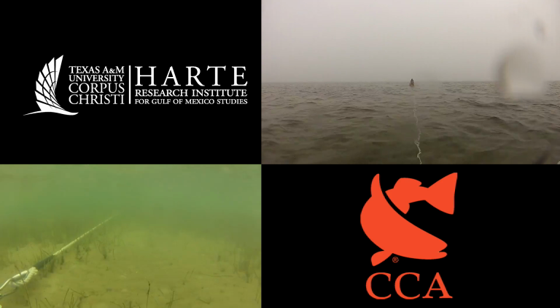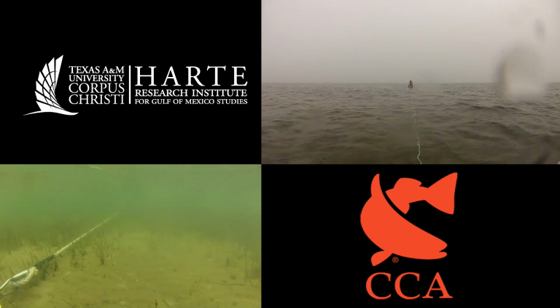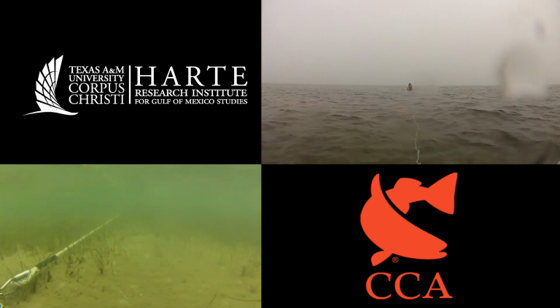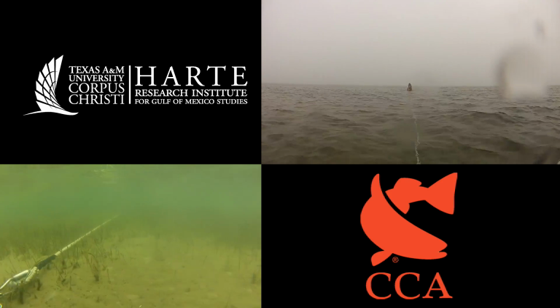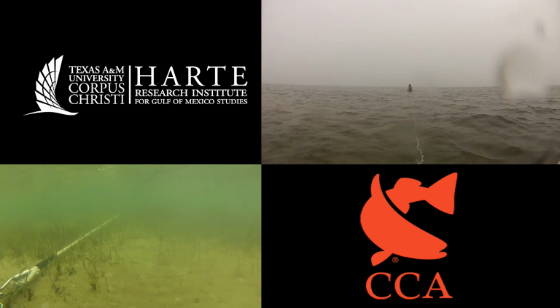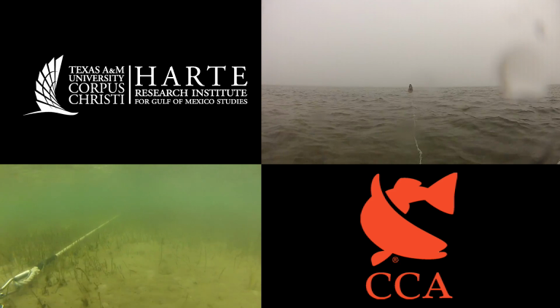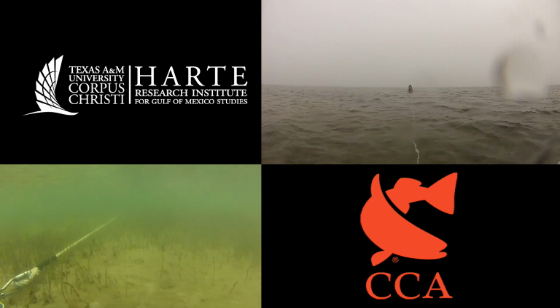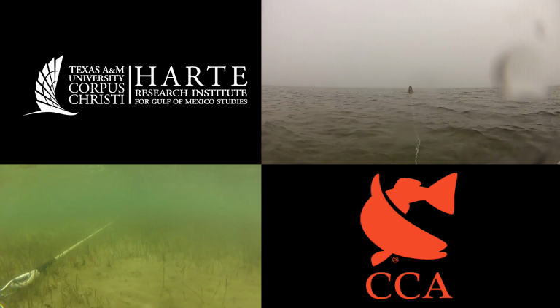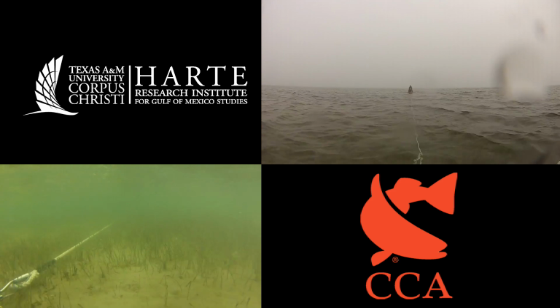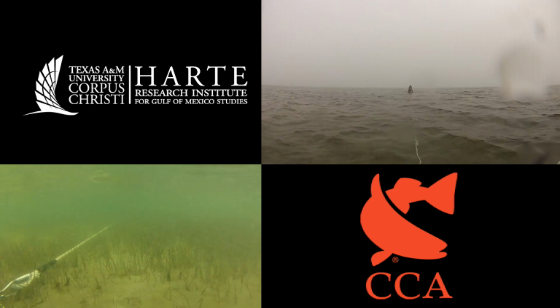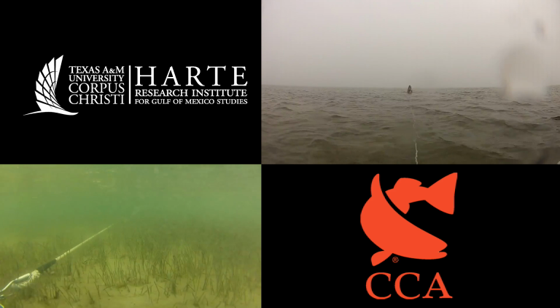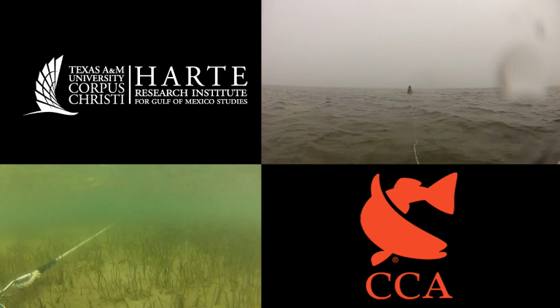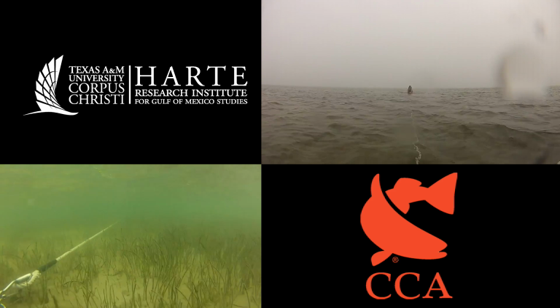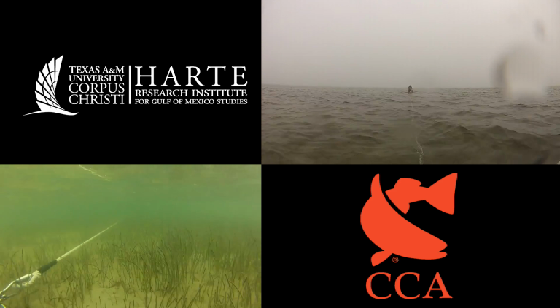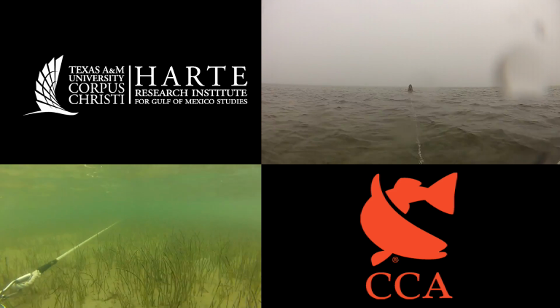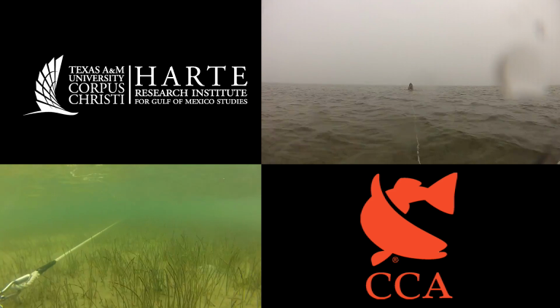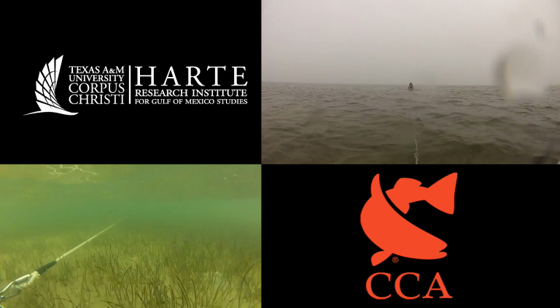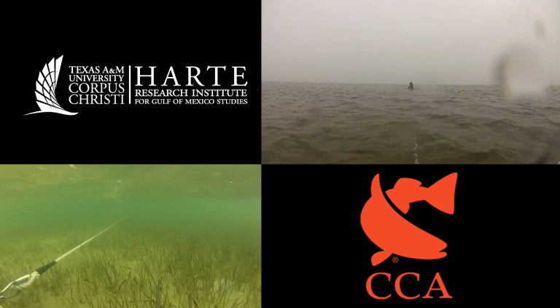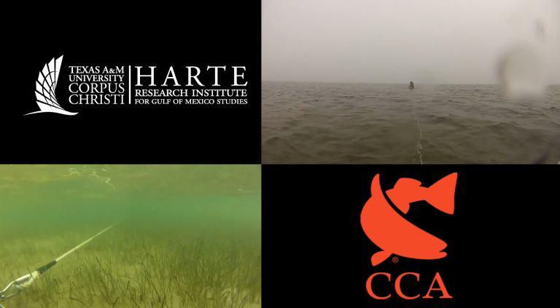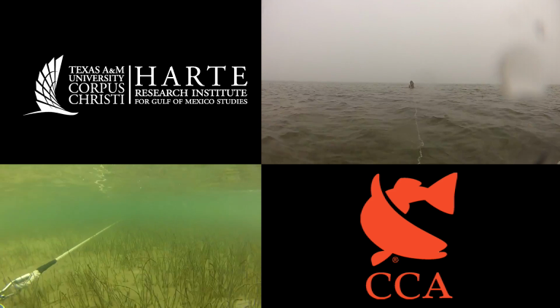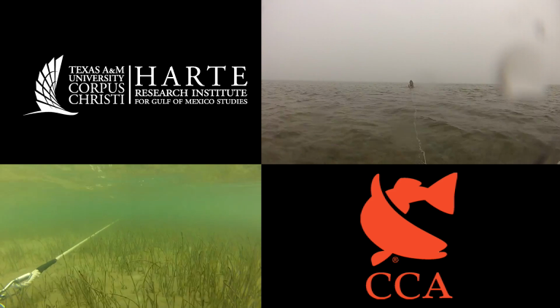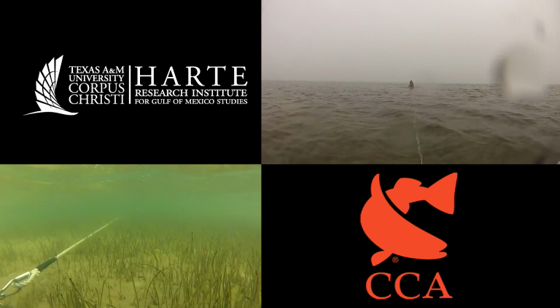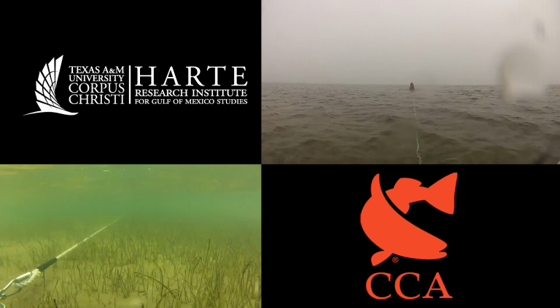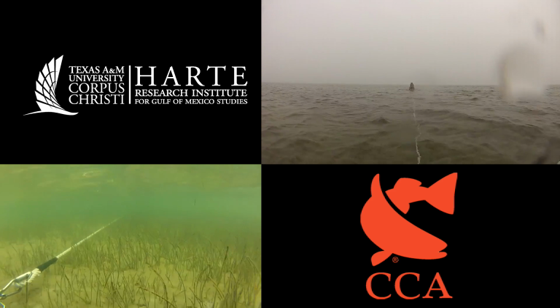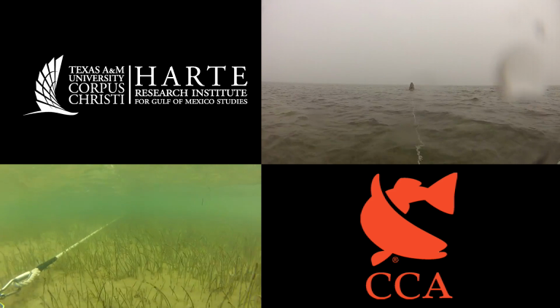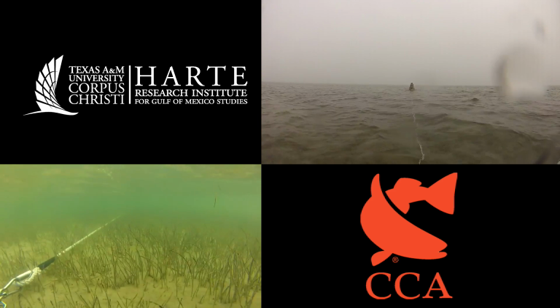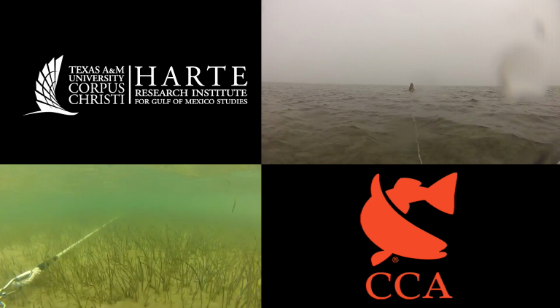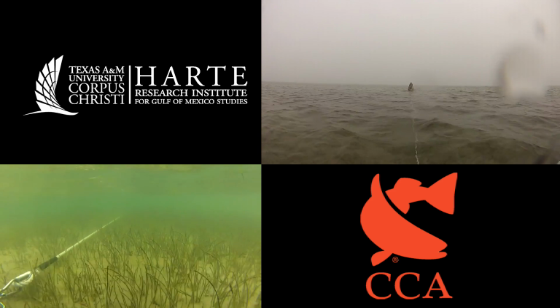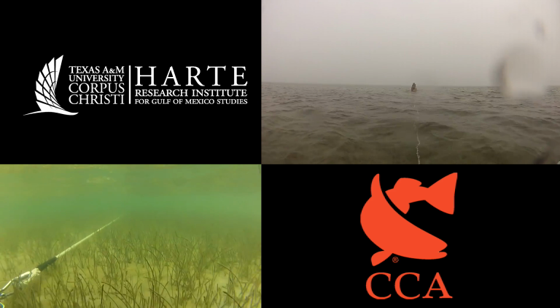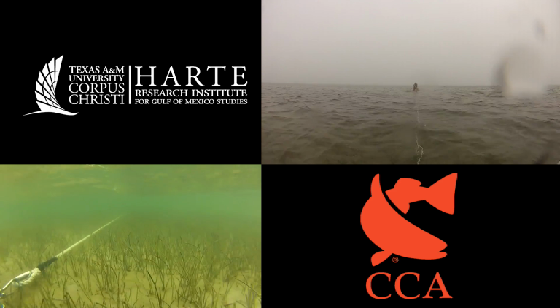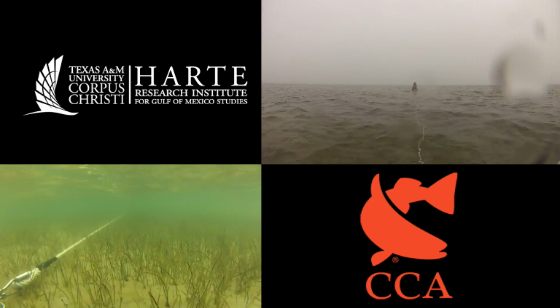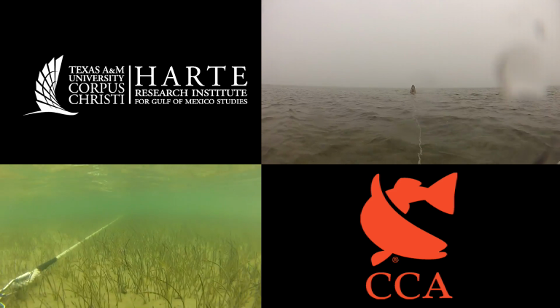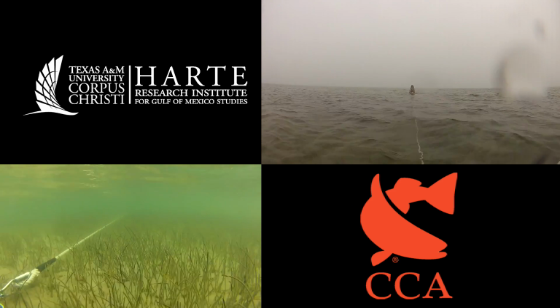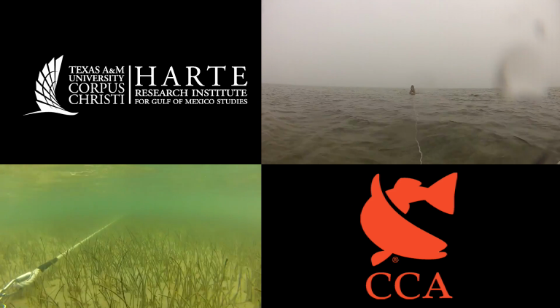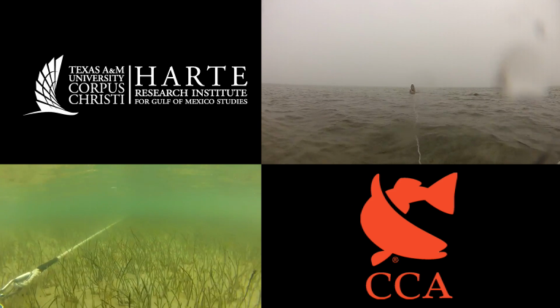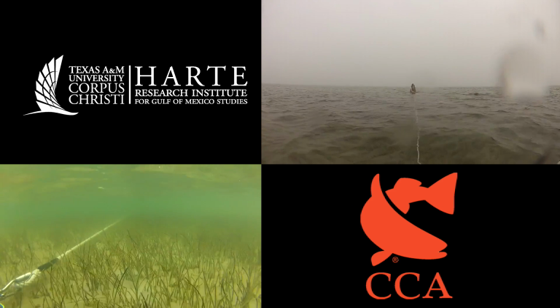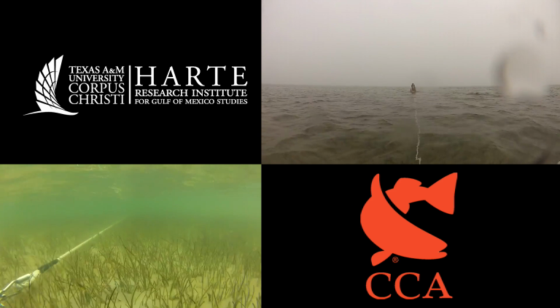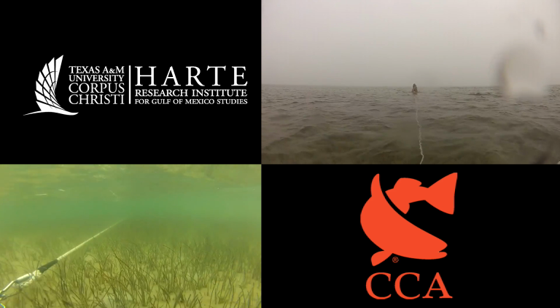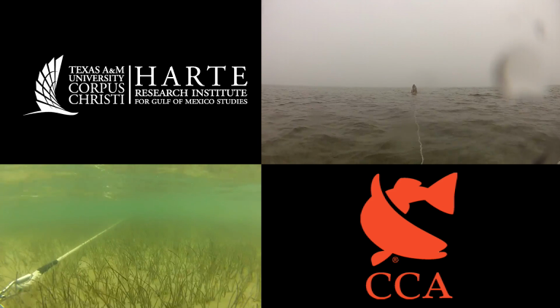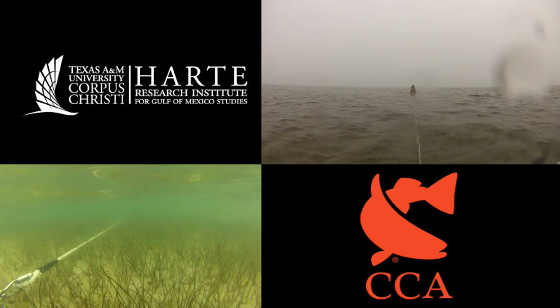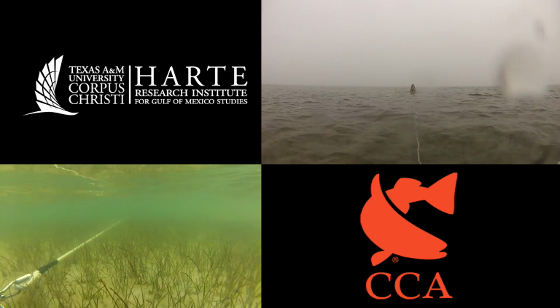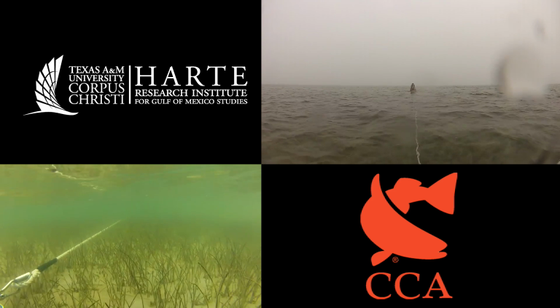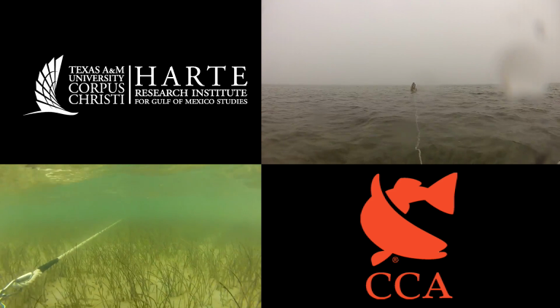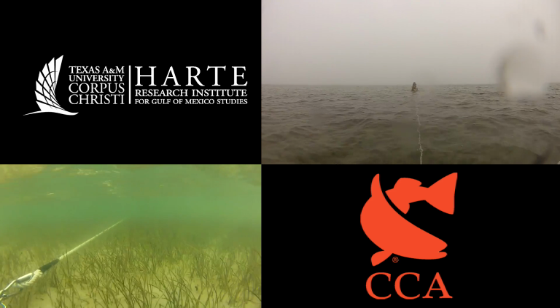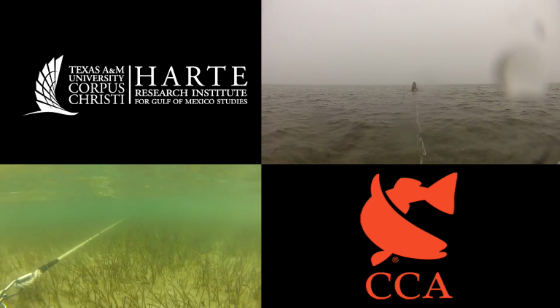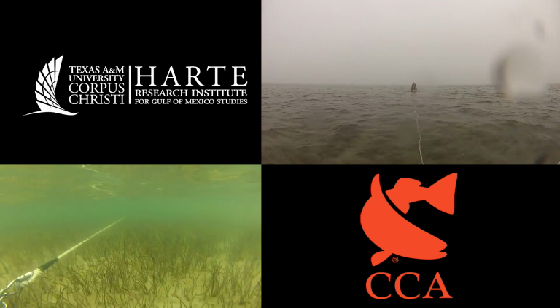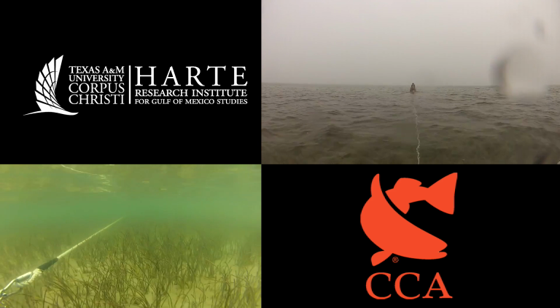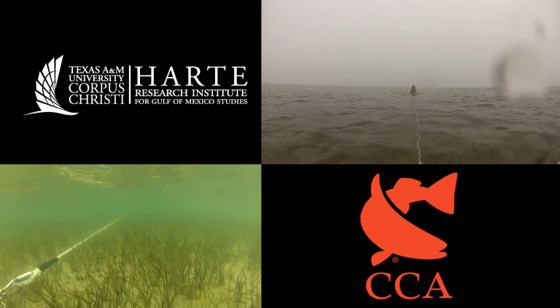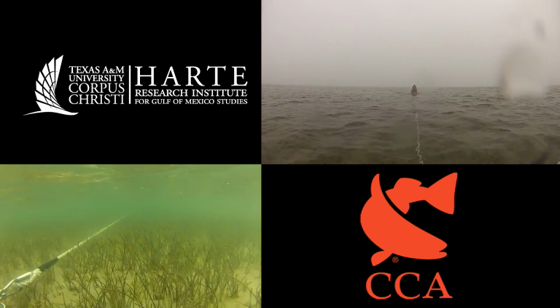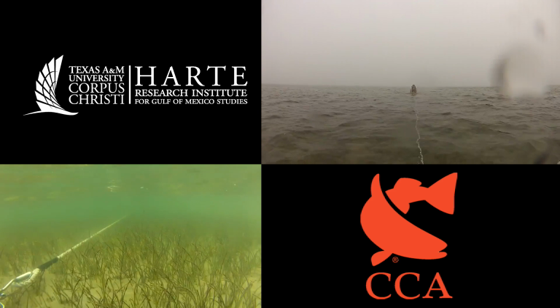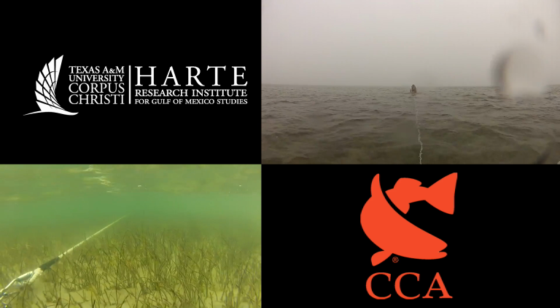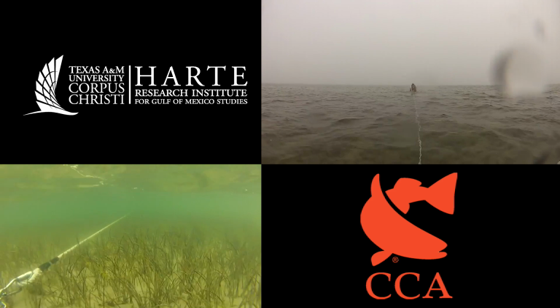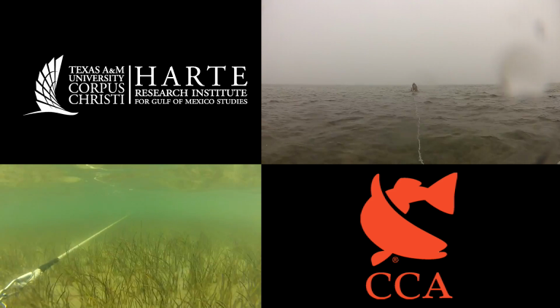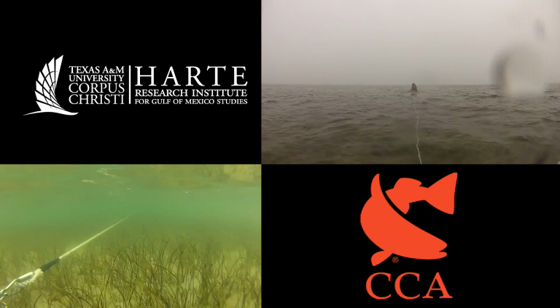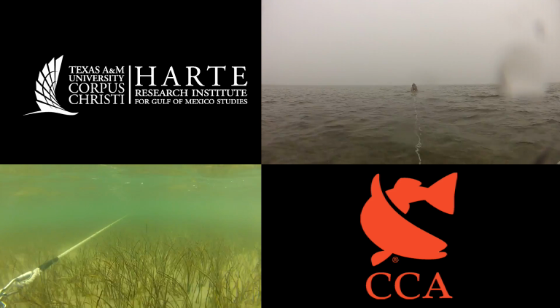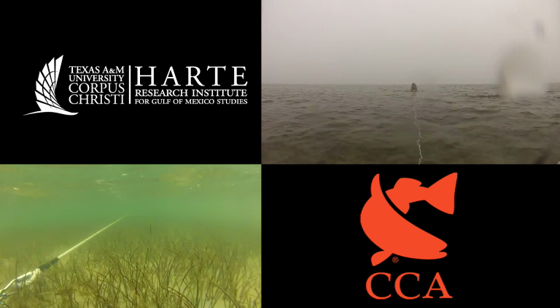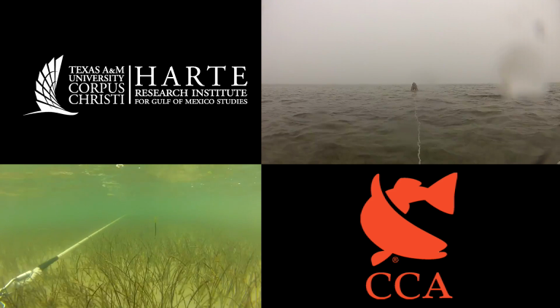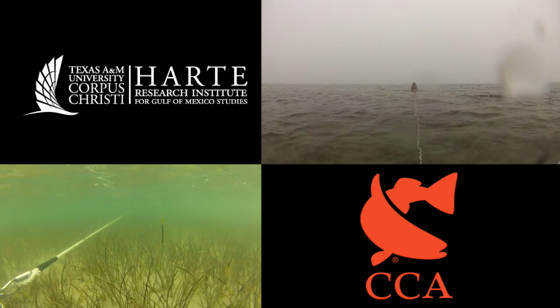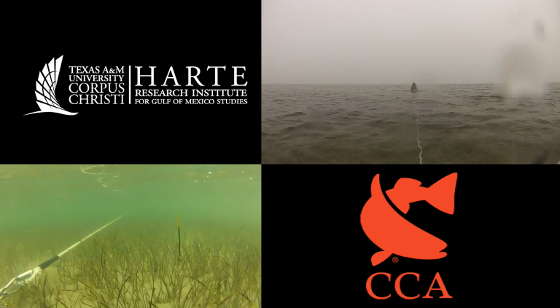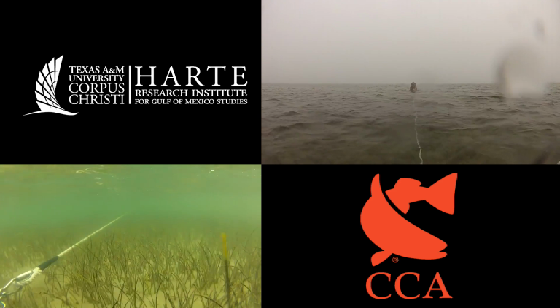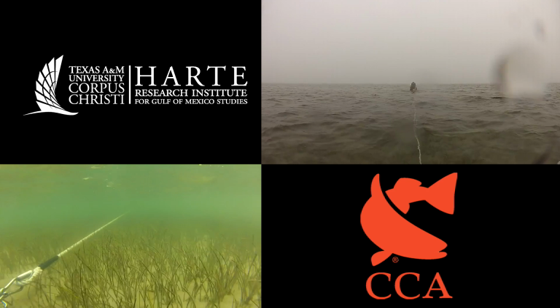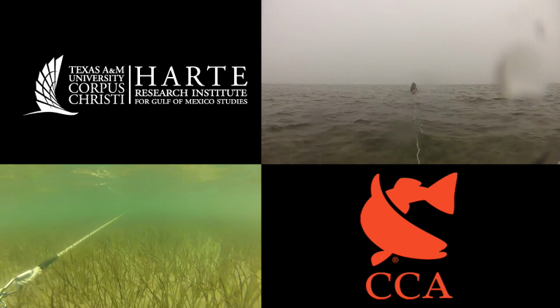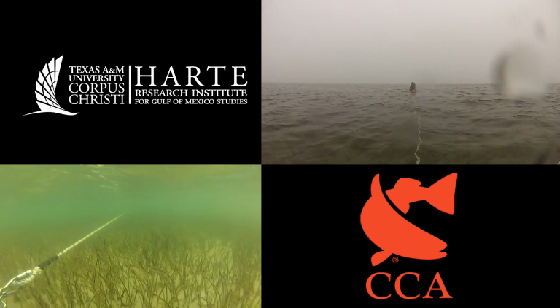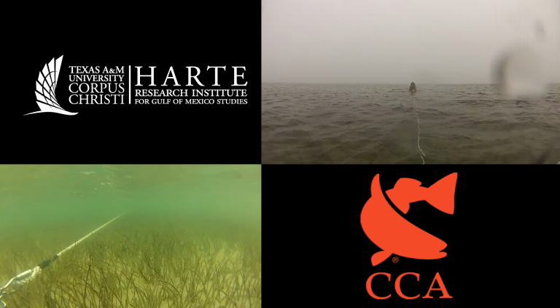This footage was captured using a camera mounted on an epibenthic sled, which is a type of net used to sample seagrass beds.